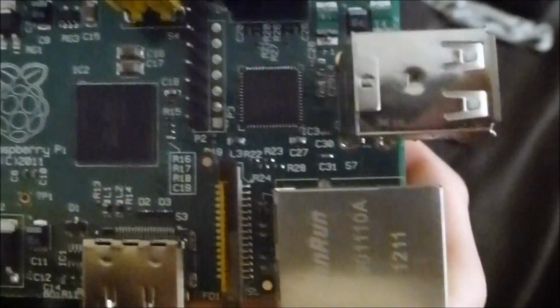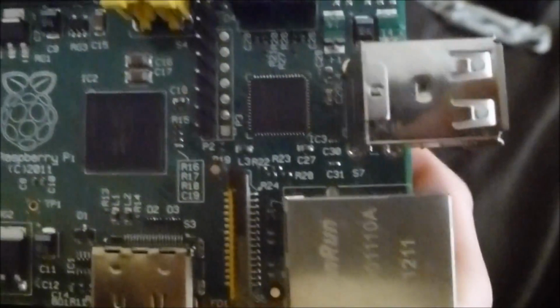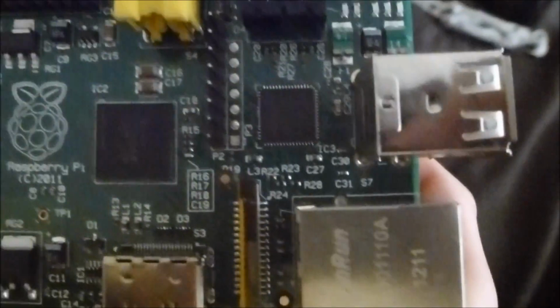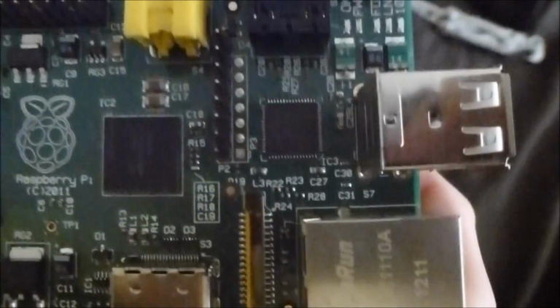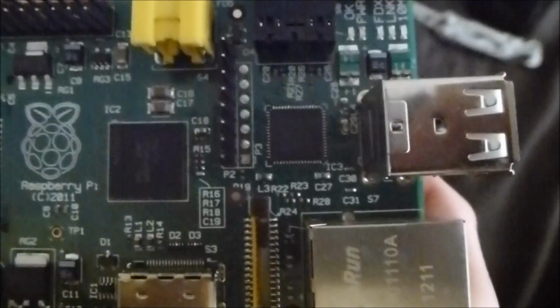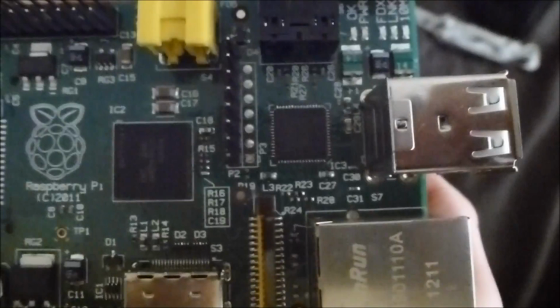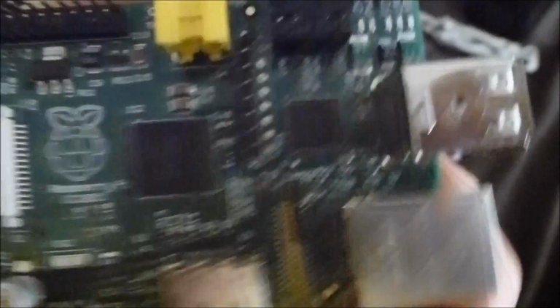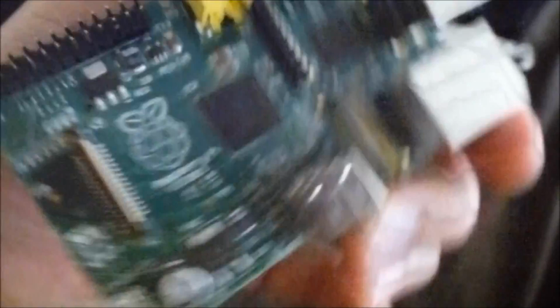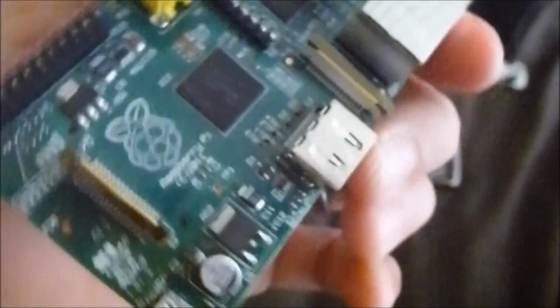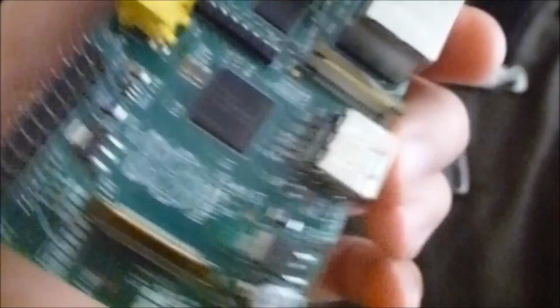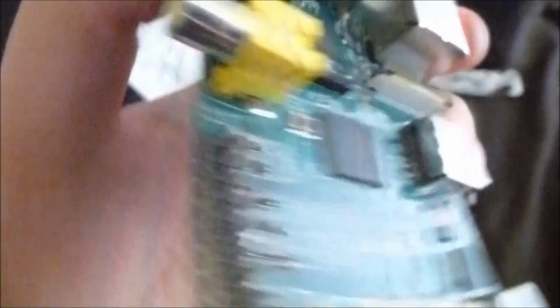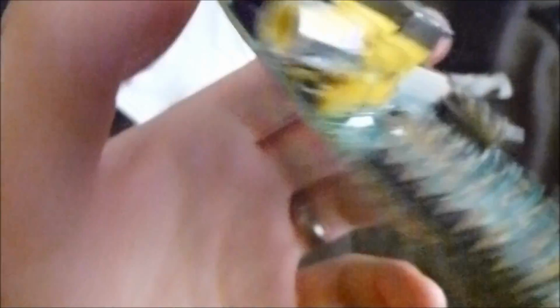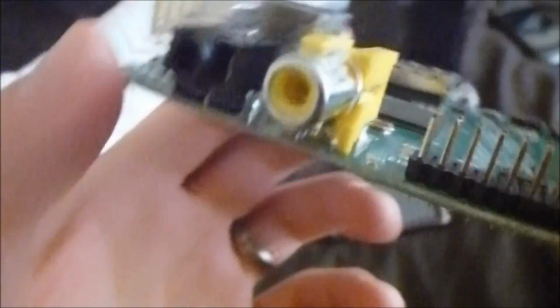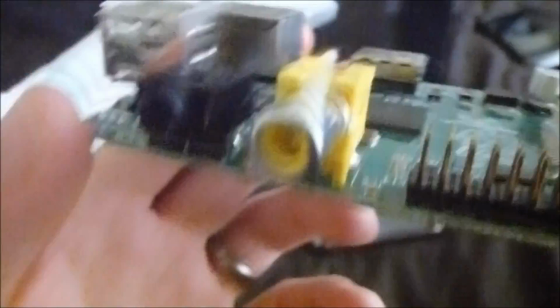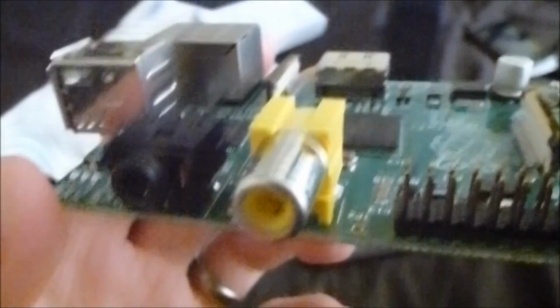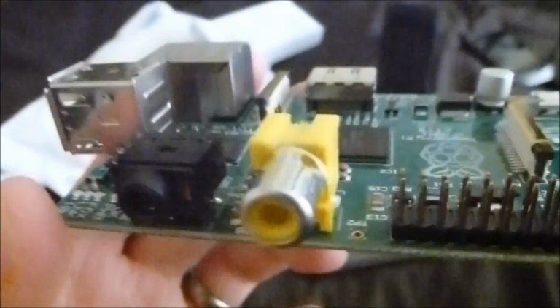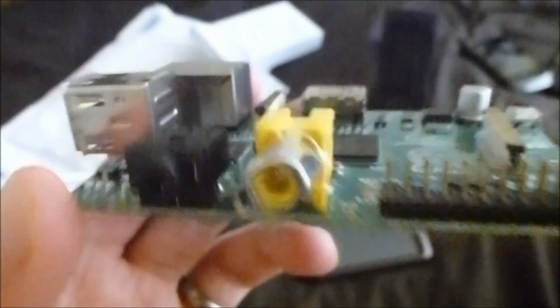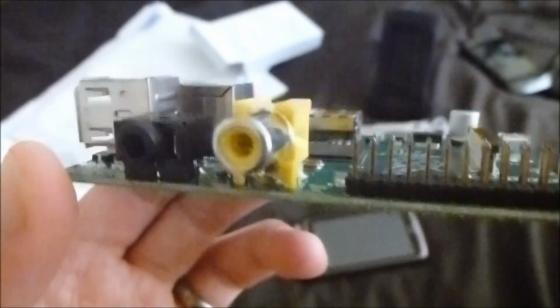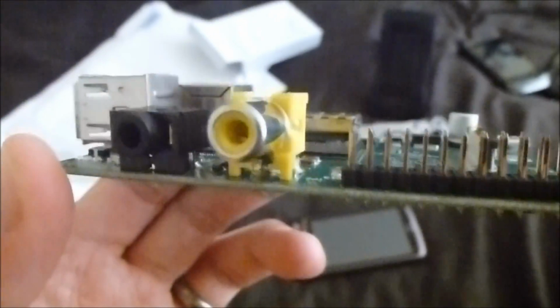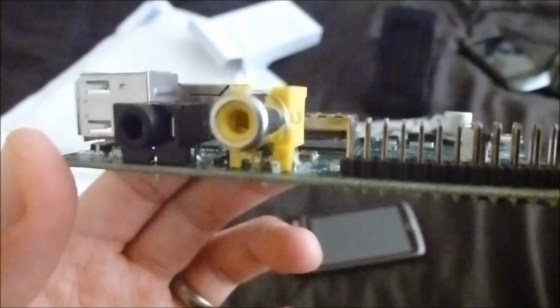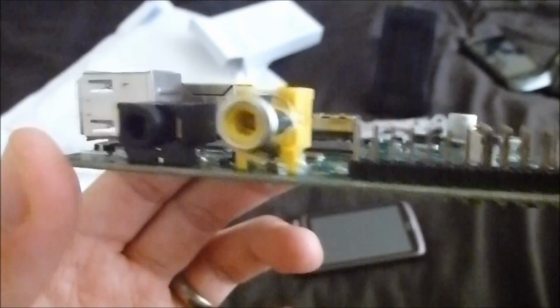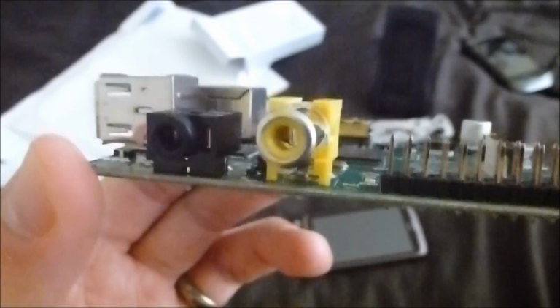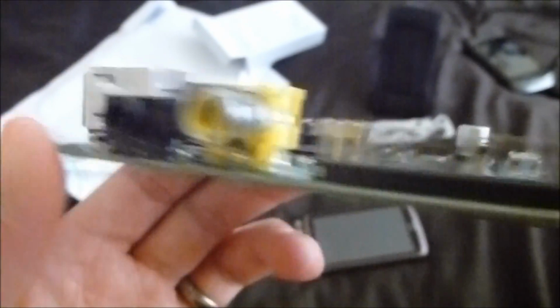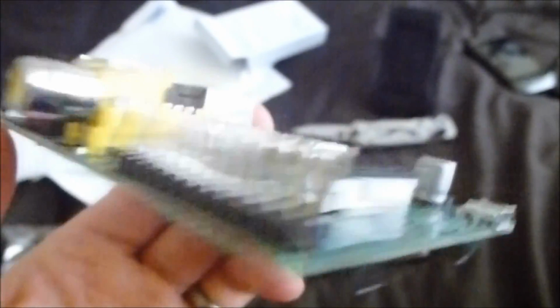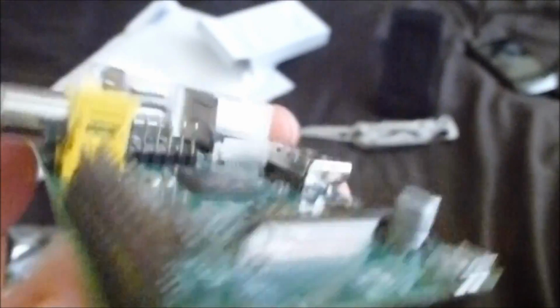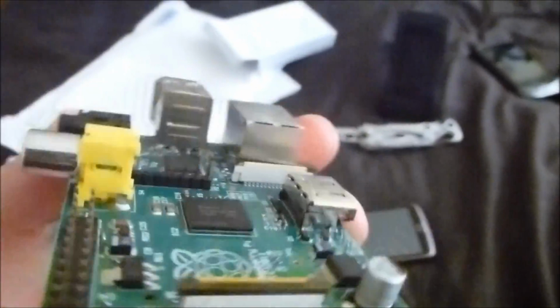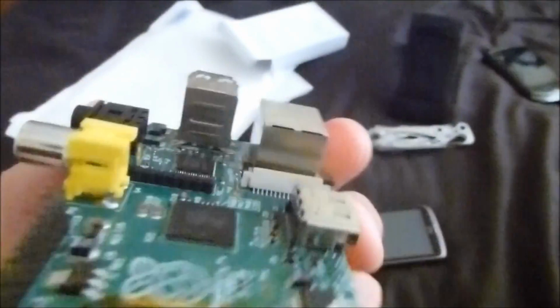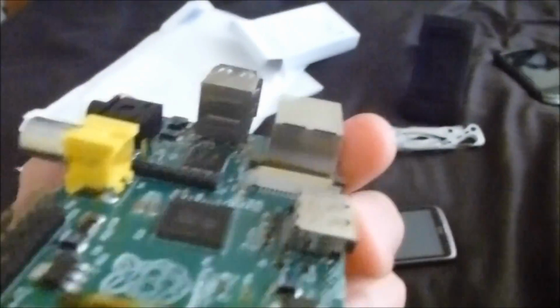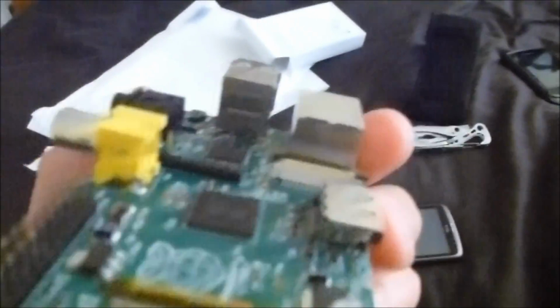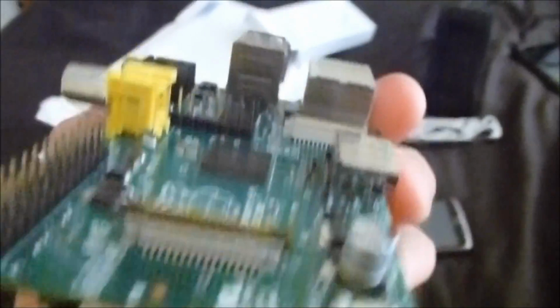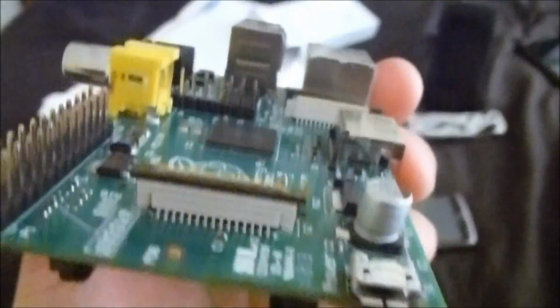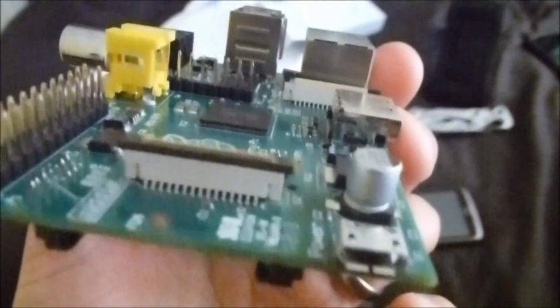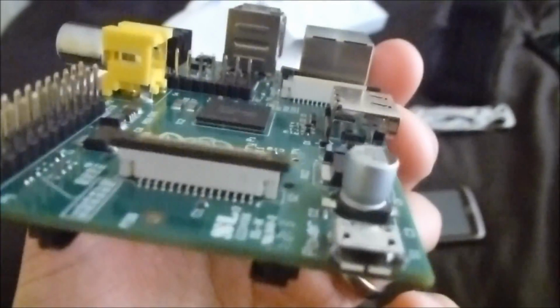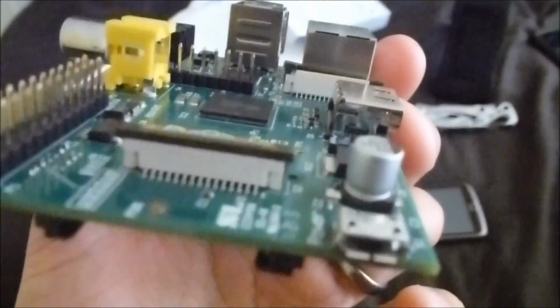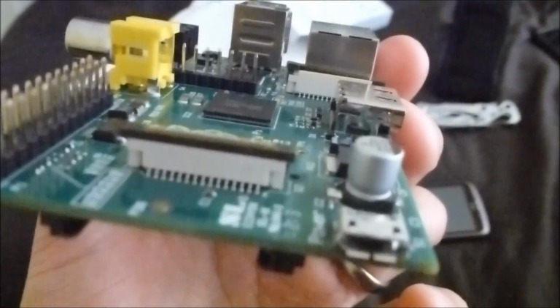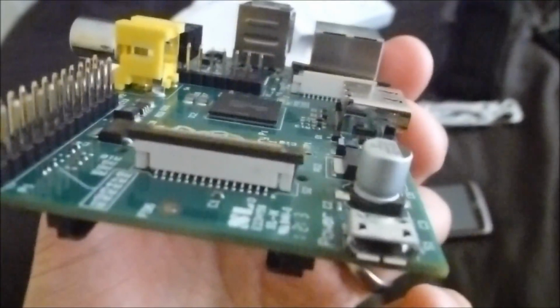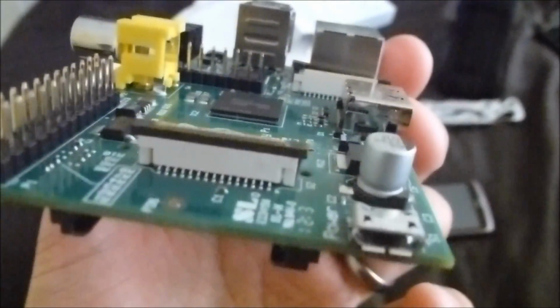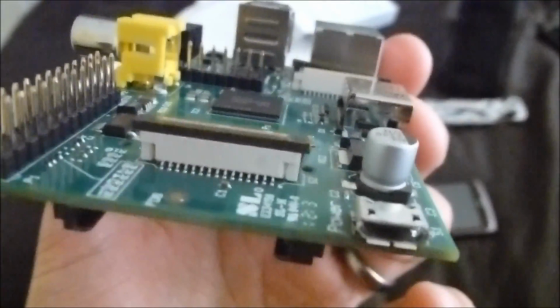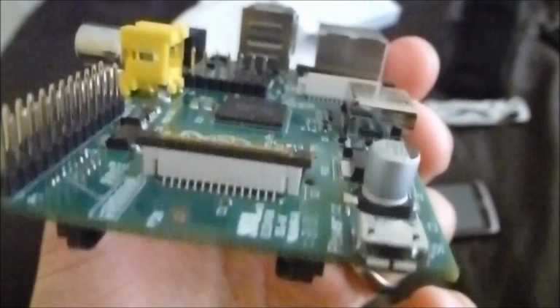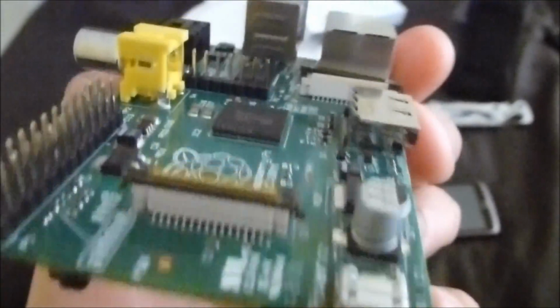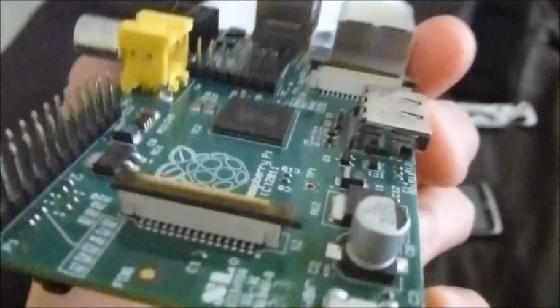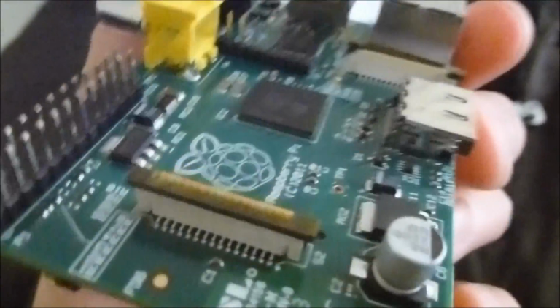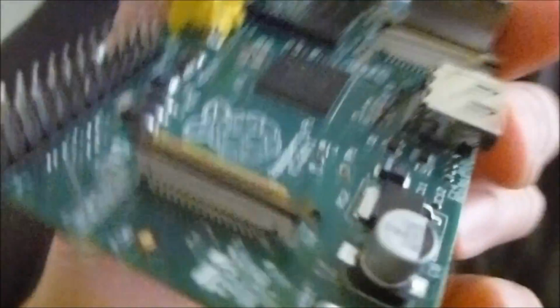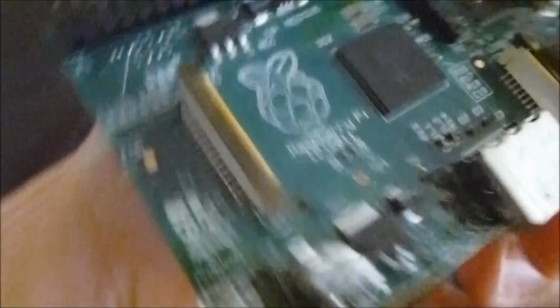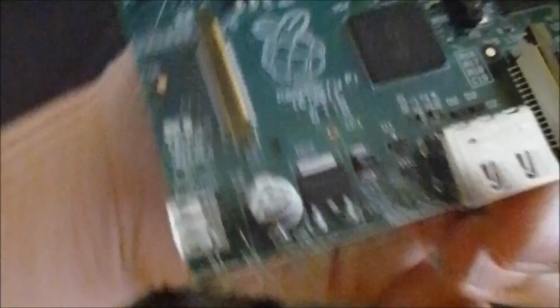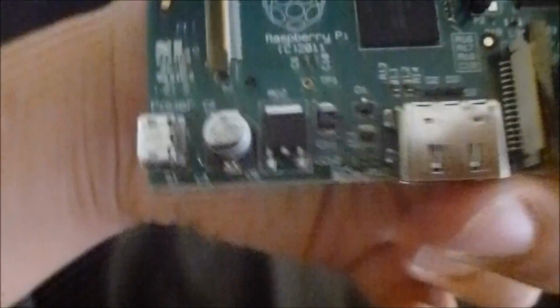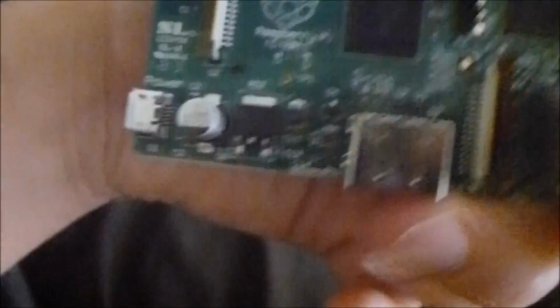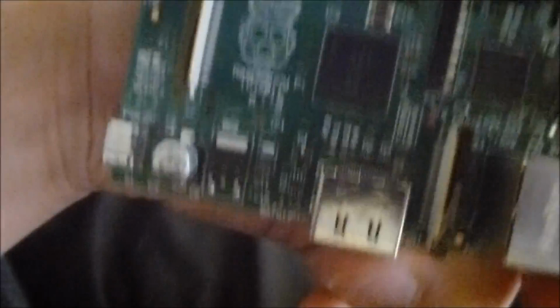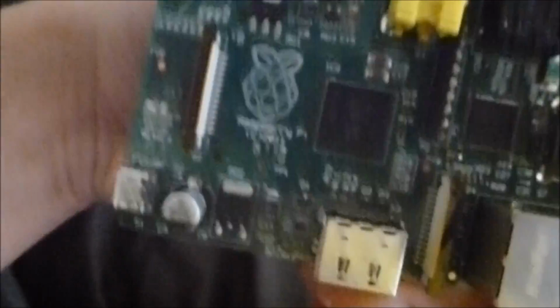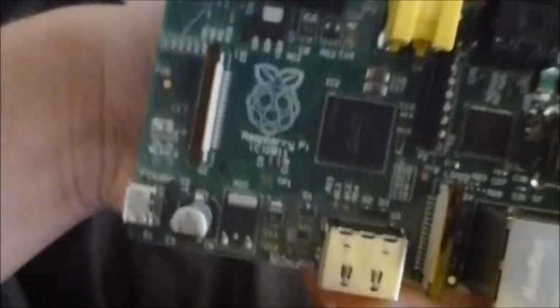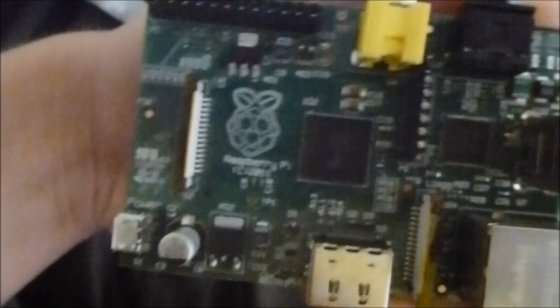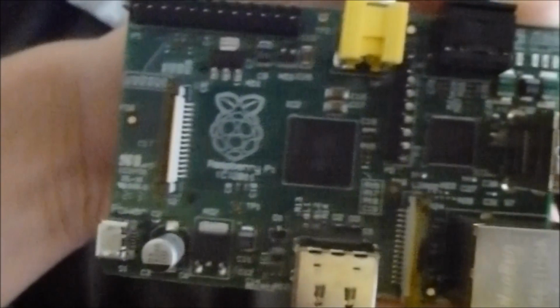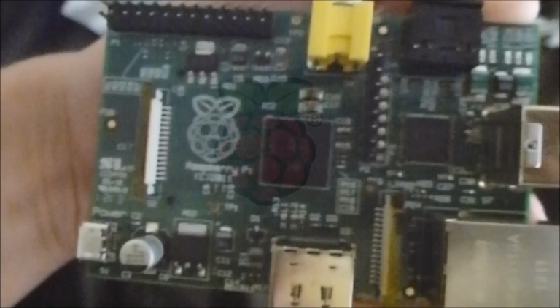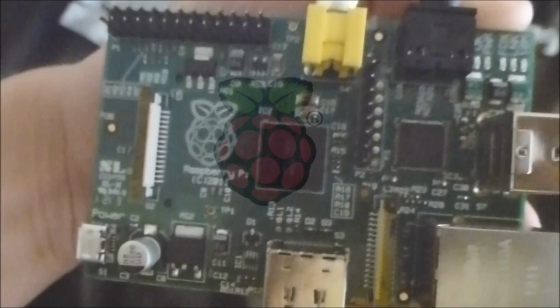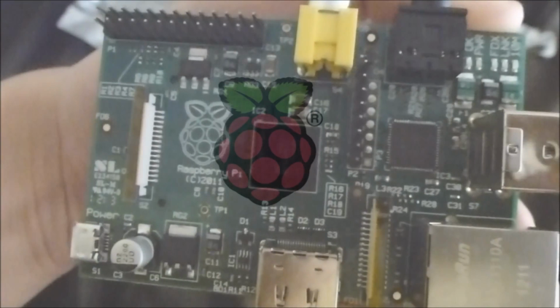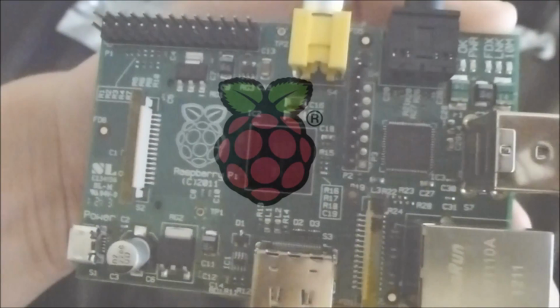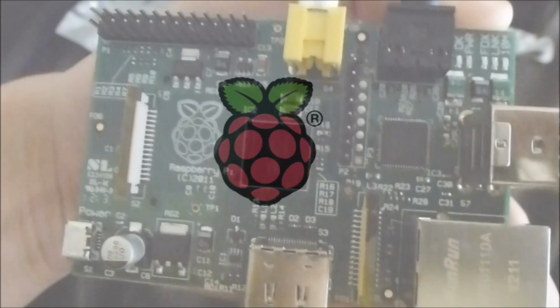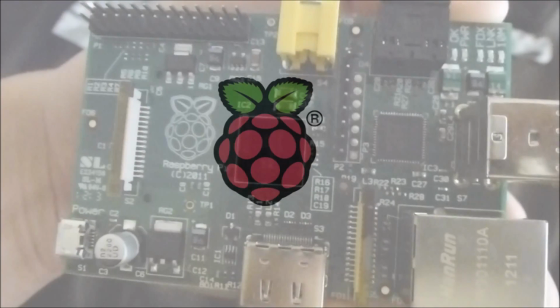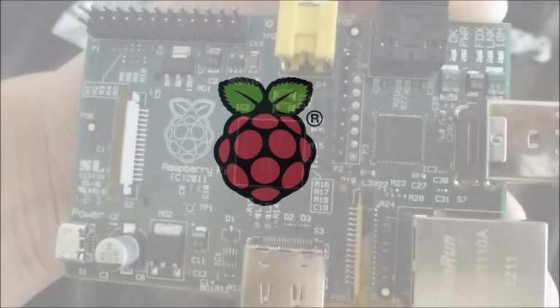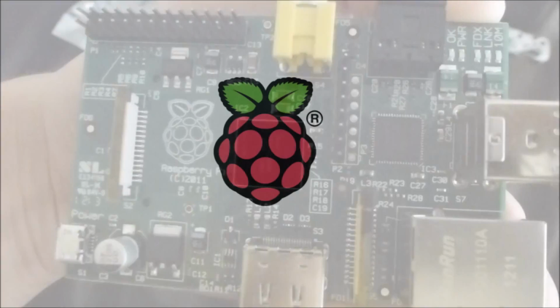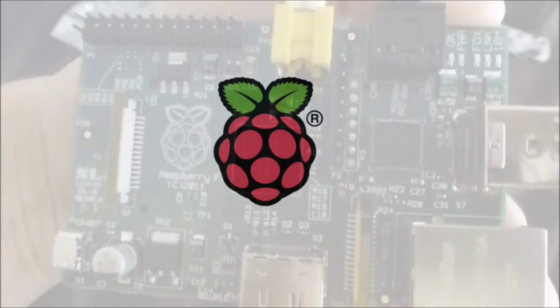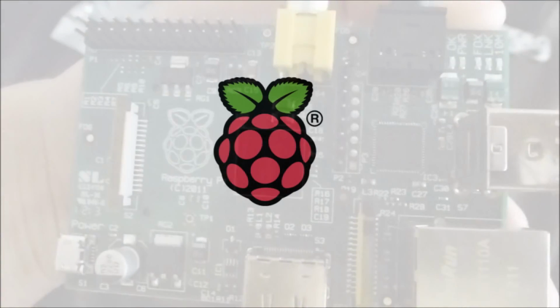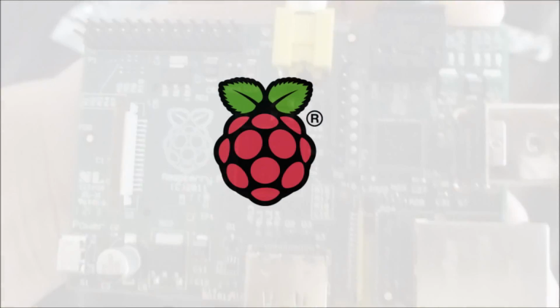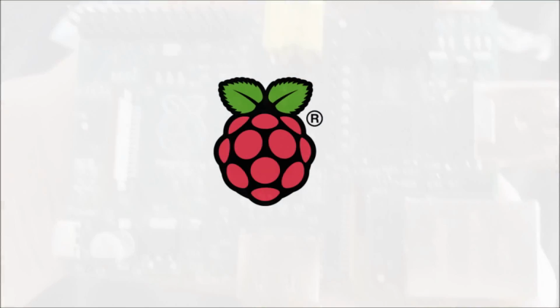All in all looks pretty good. Should hopefully get a chance to play with this in the next week or two. Let's see.